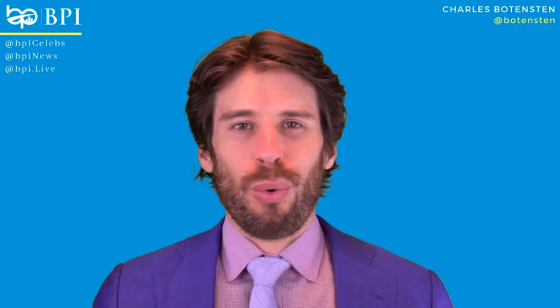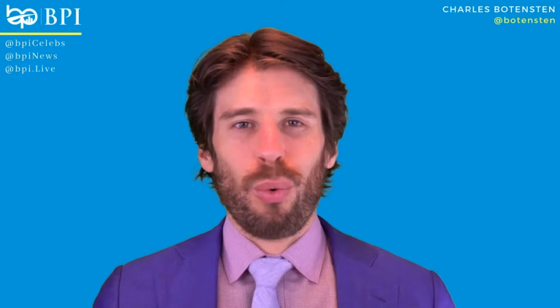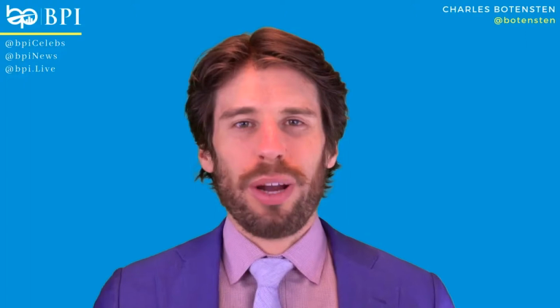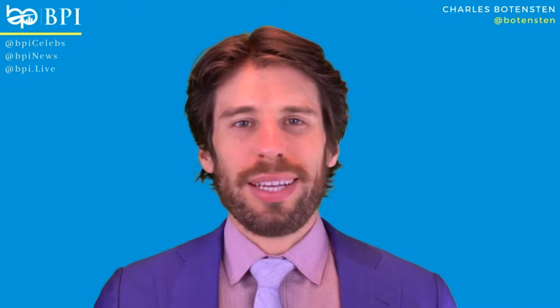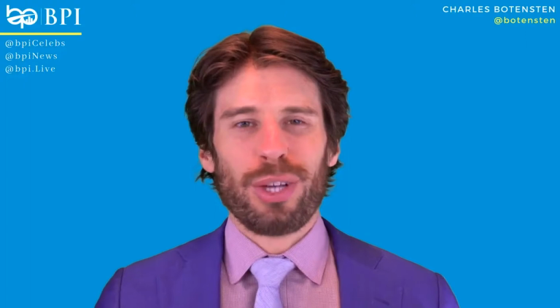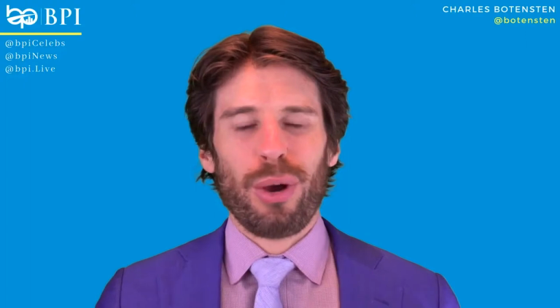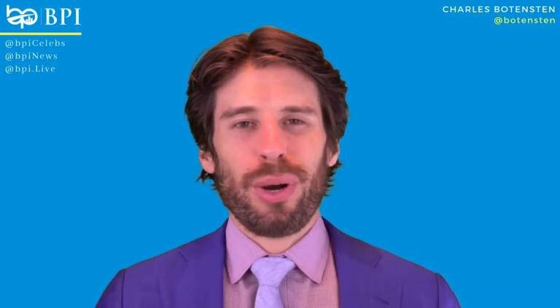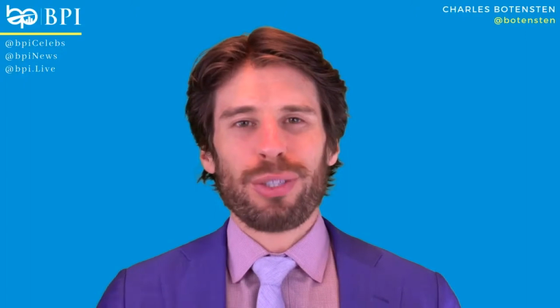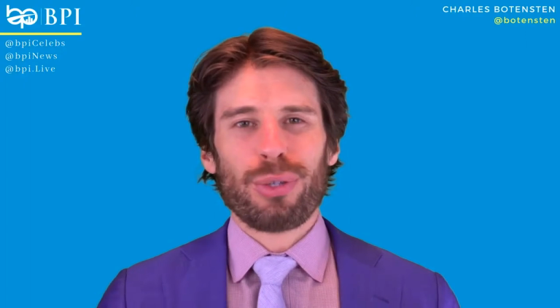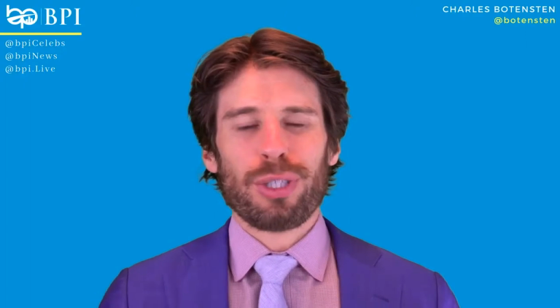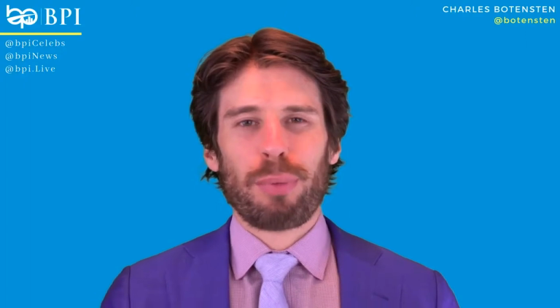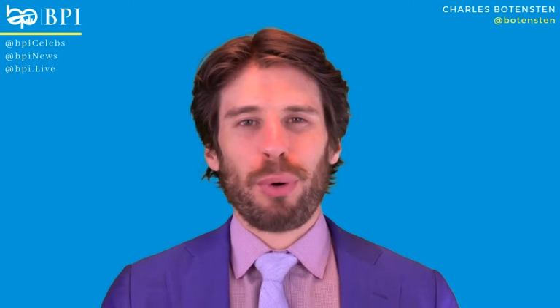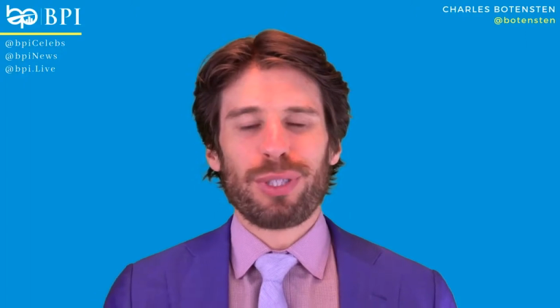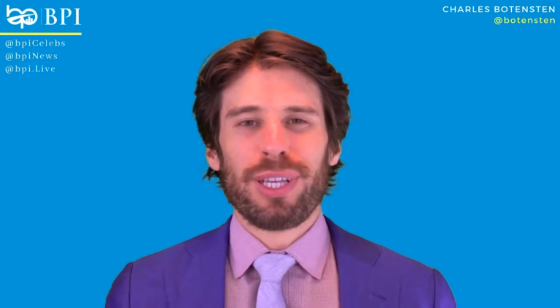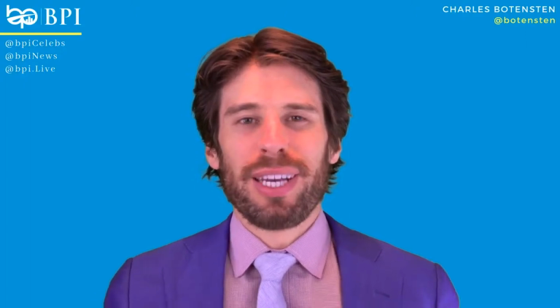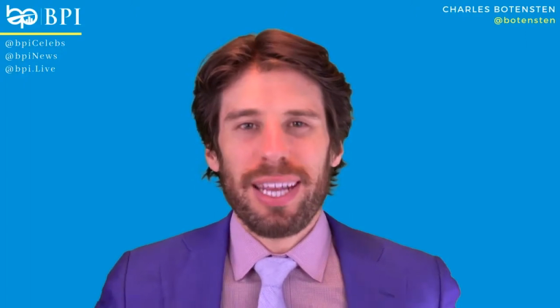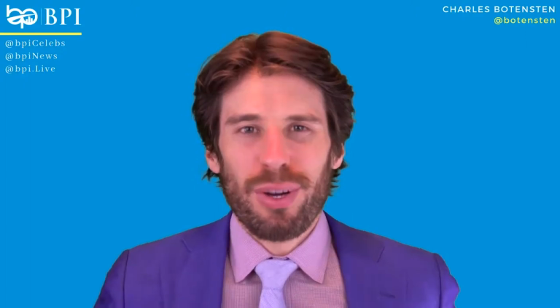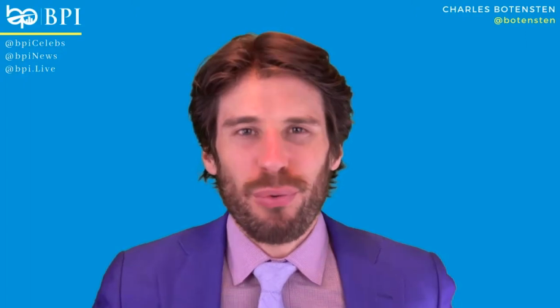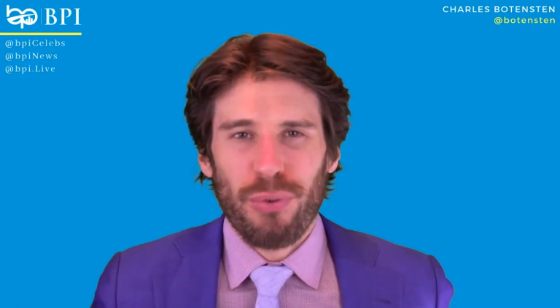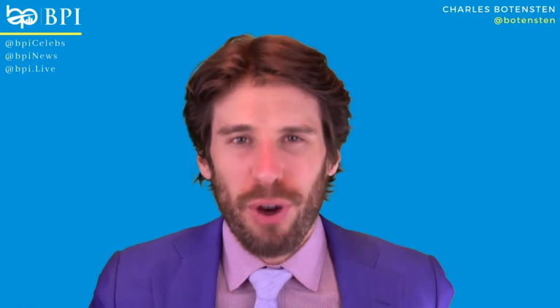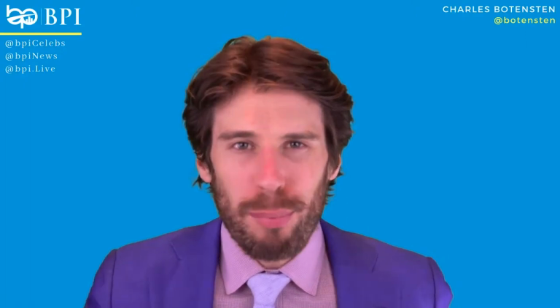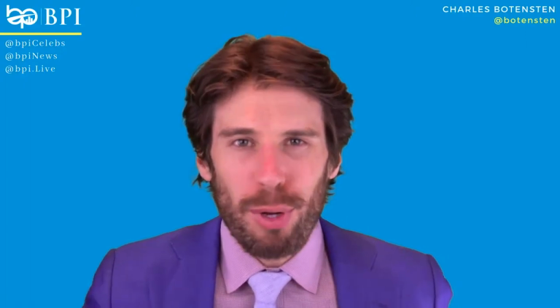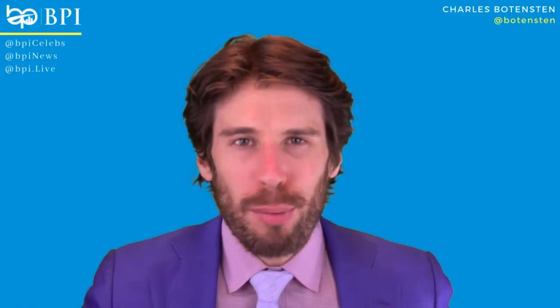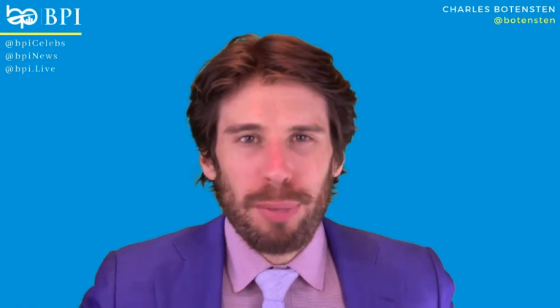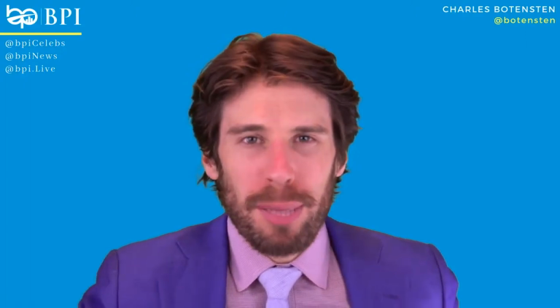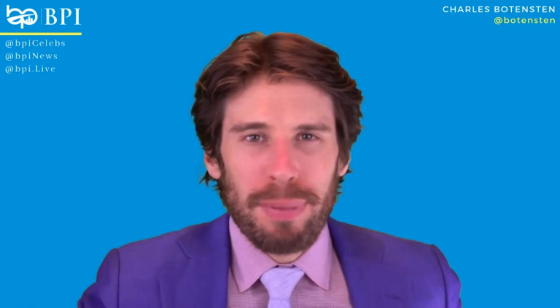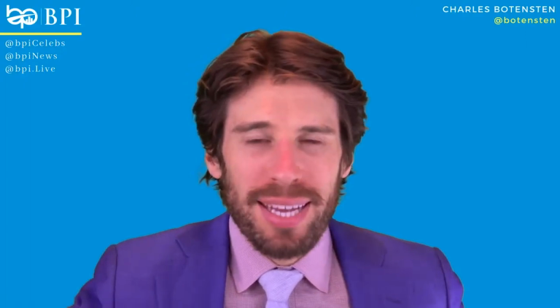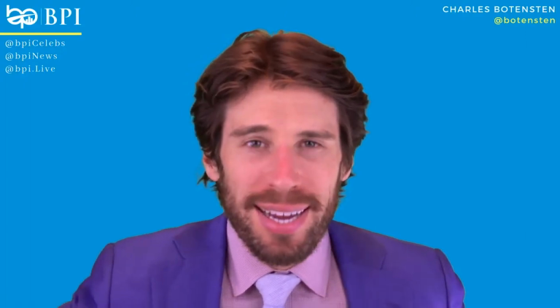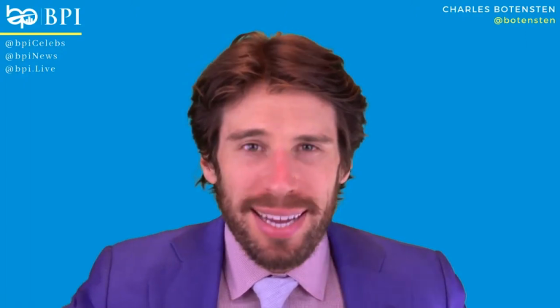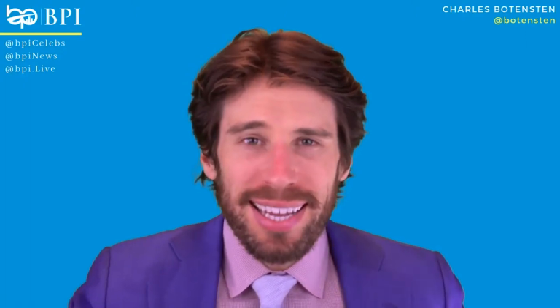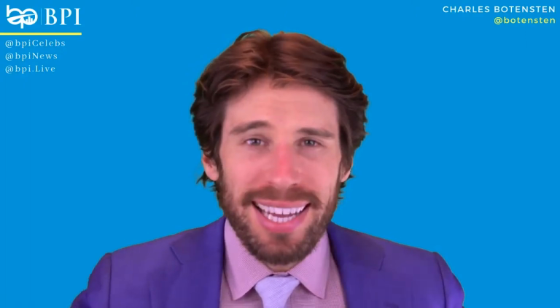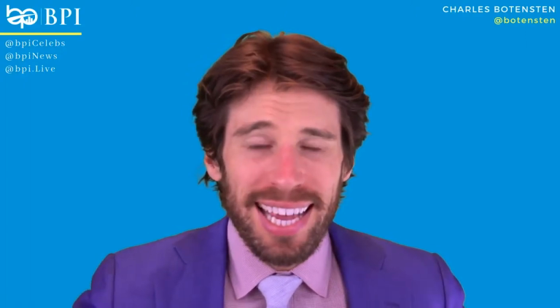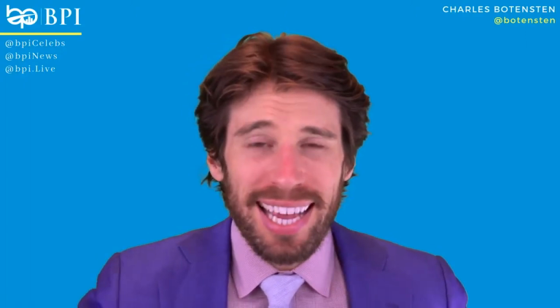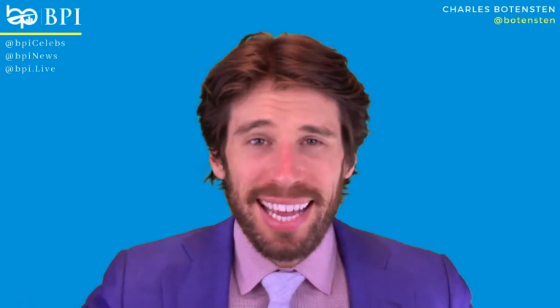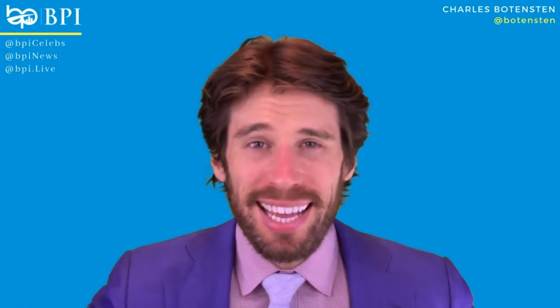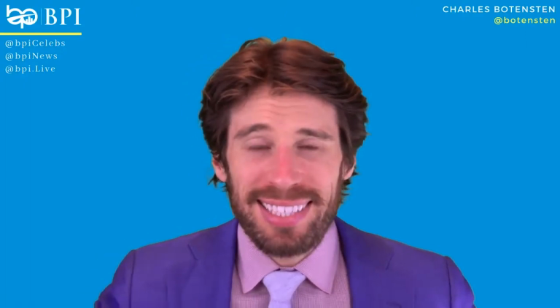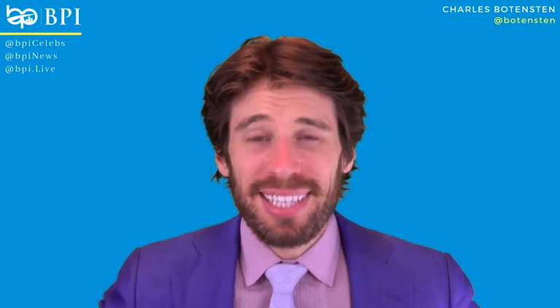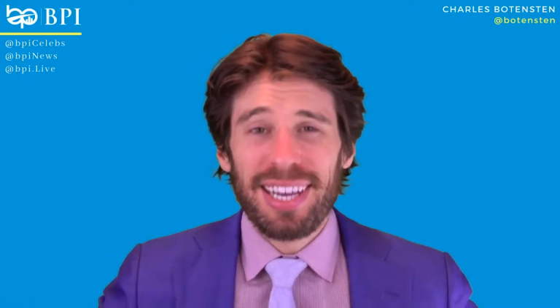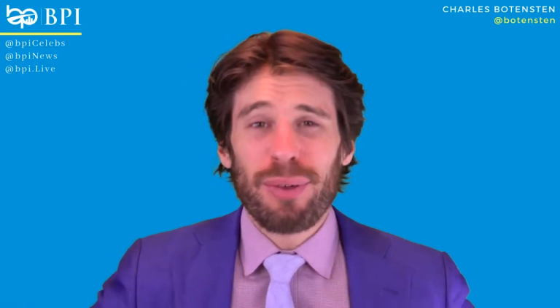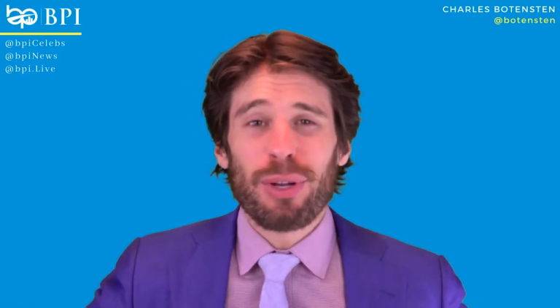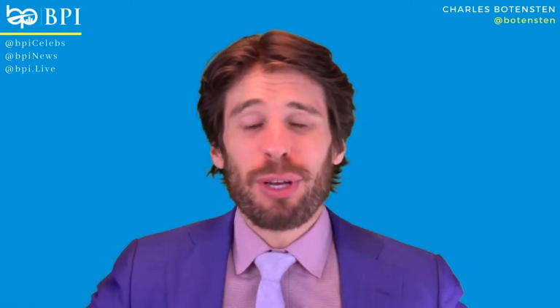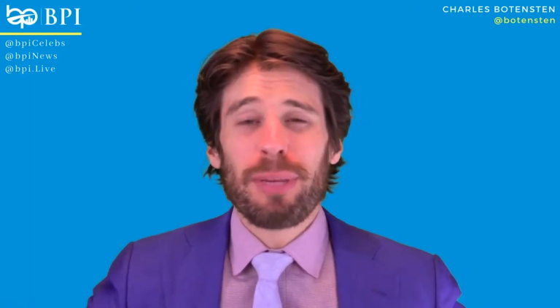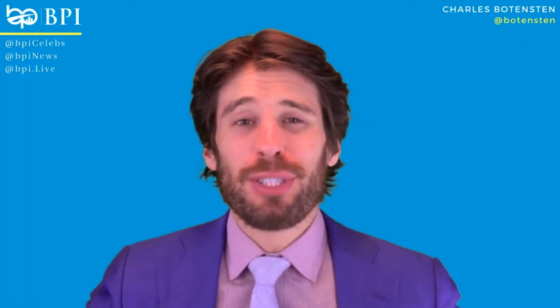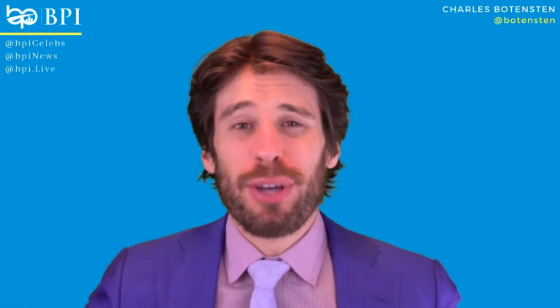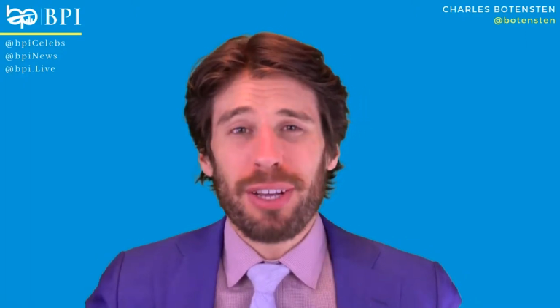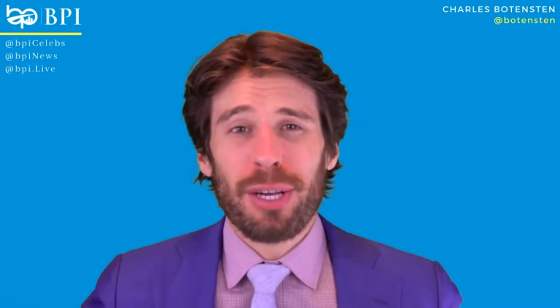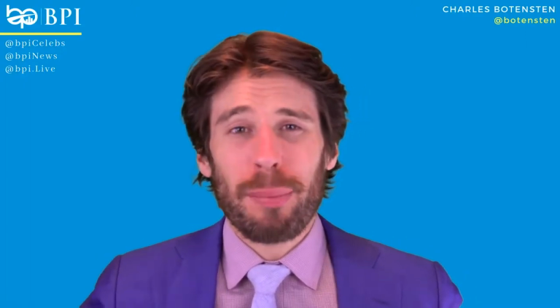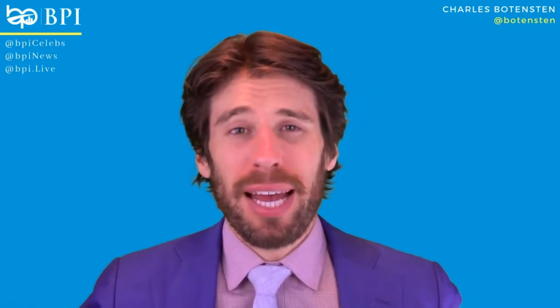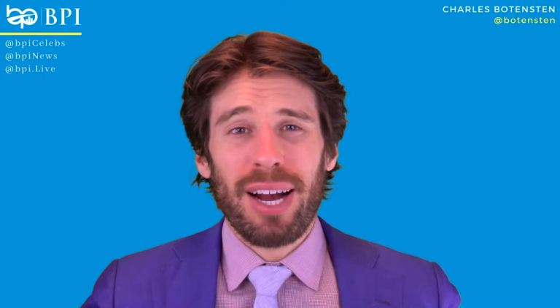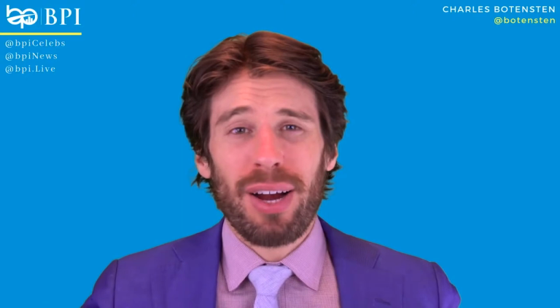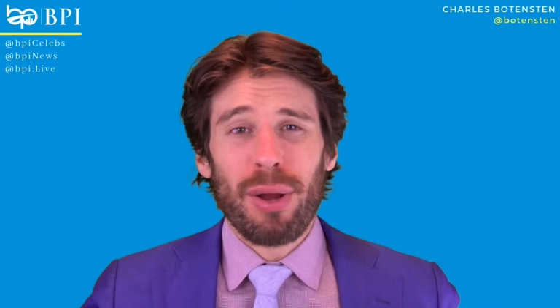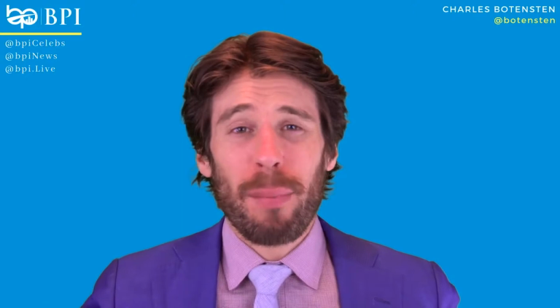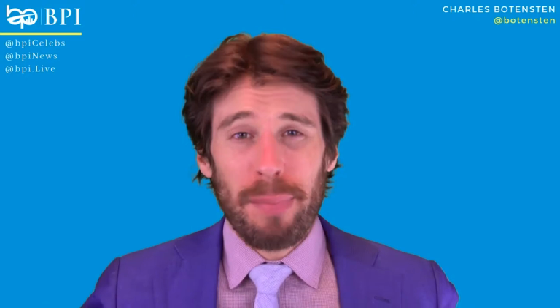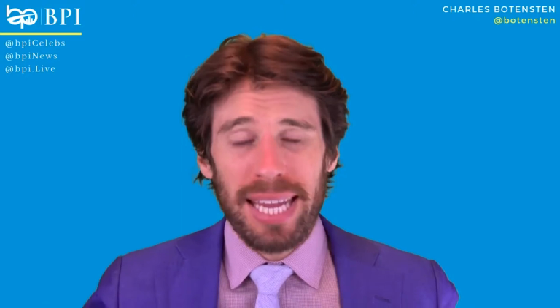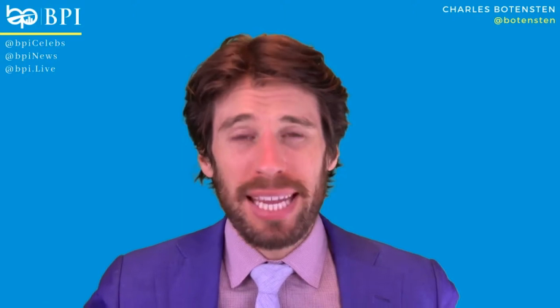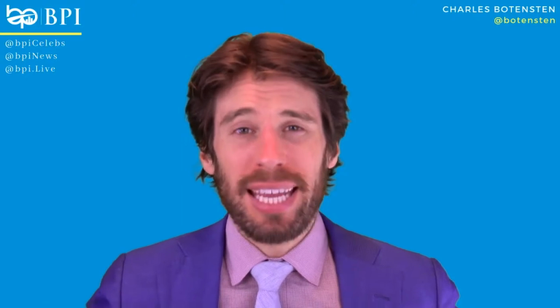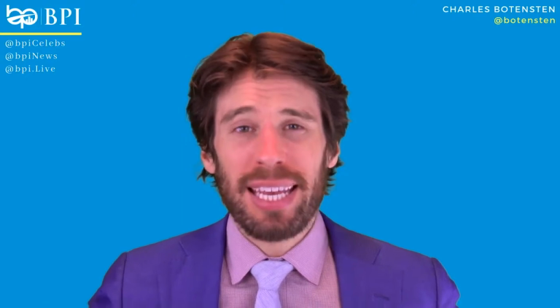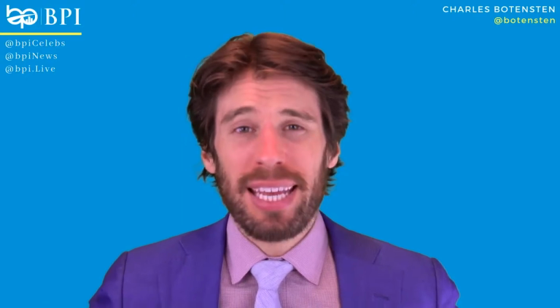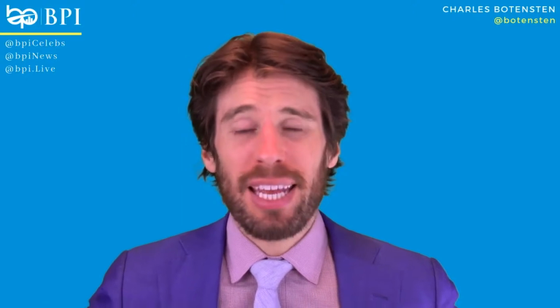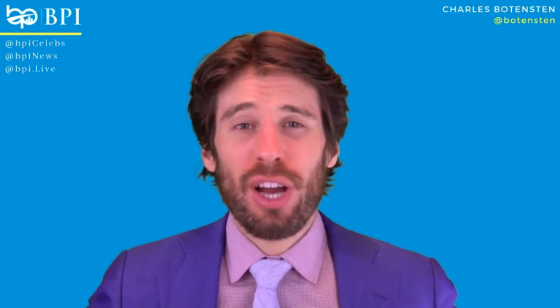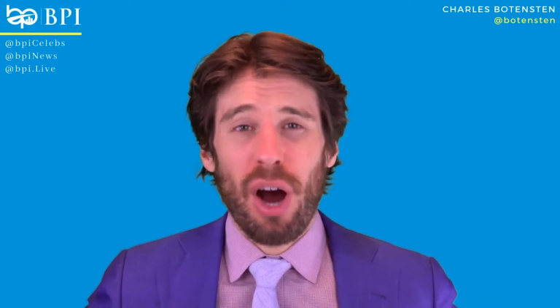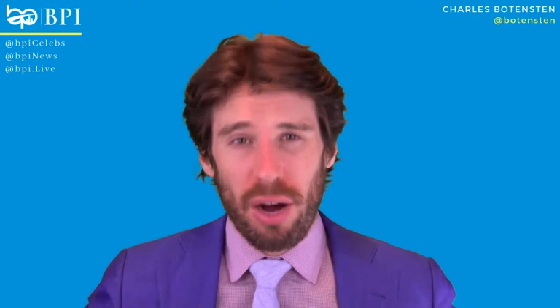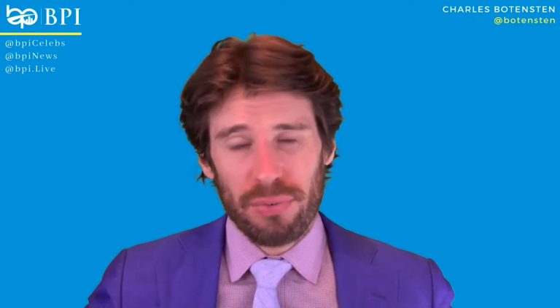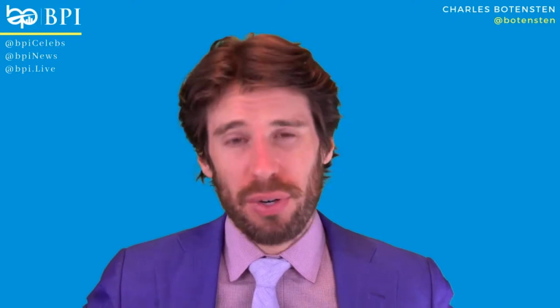What is going on? Charles Boatenson here from BPI. Today we're going to be talking about making an offer.